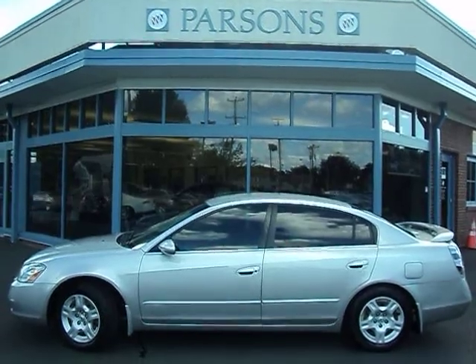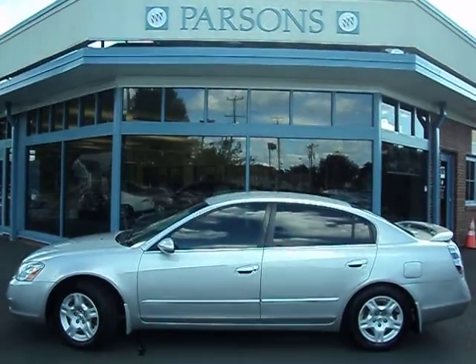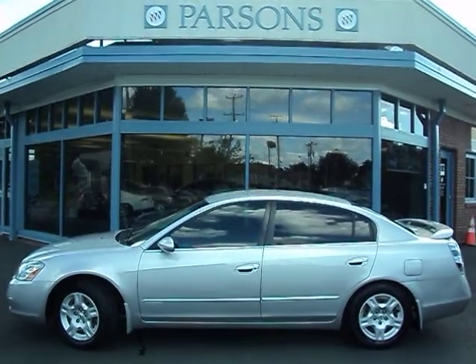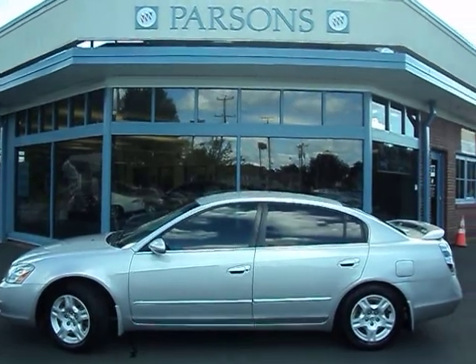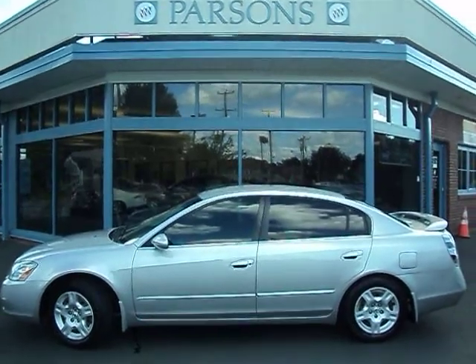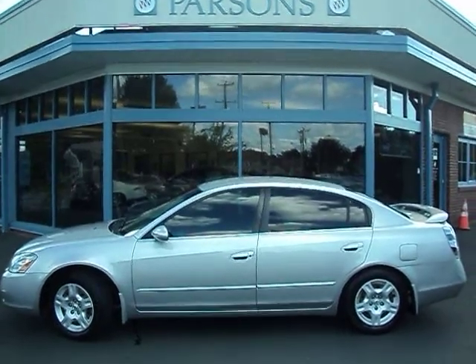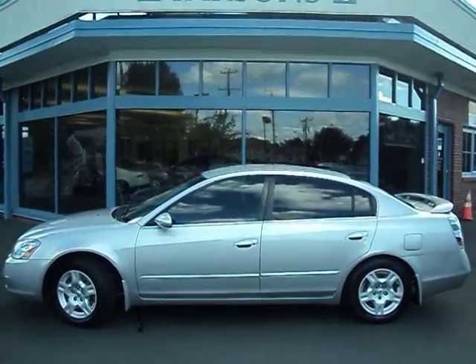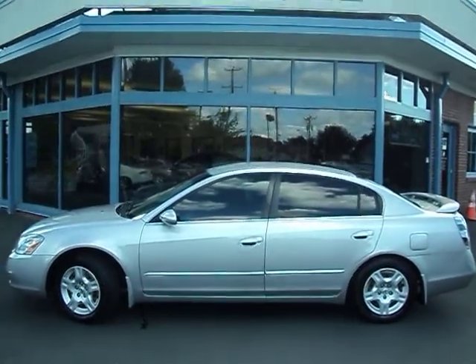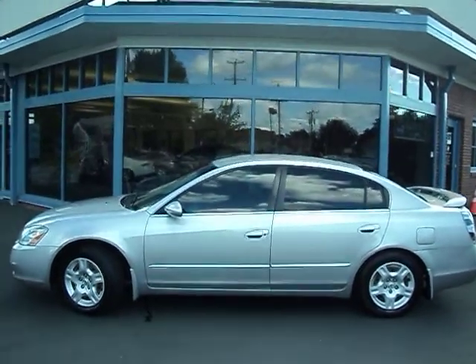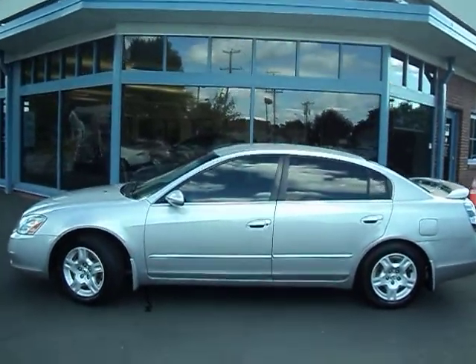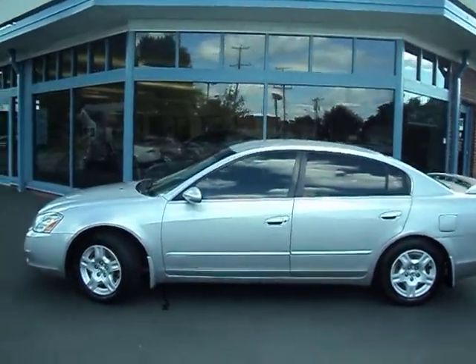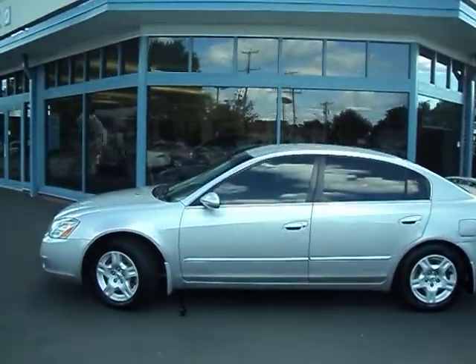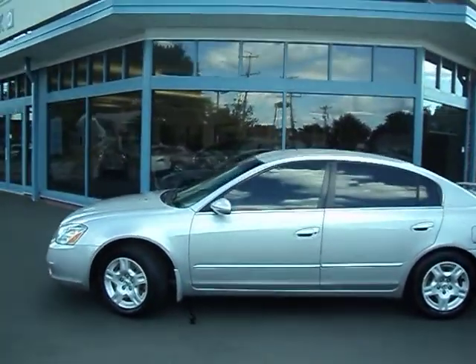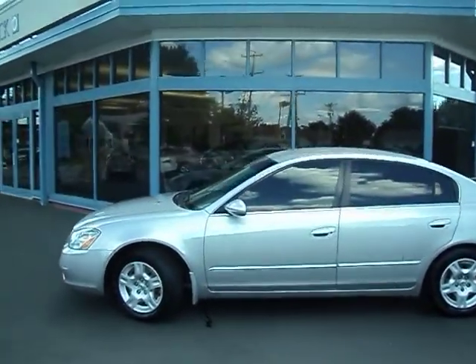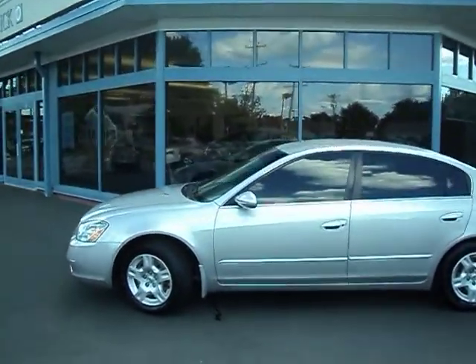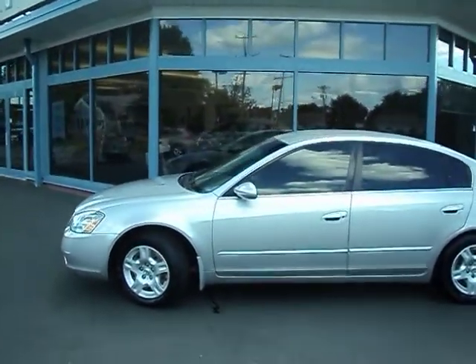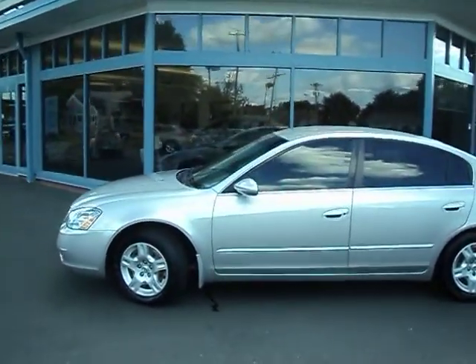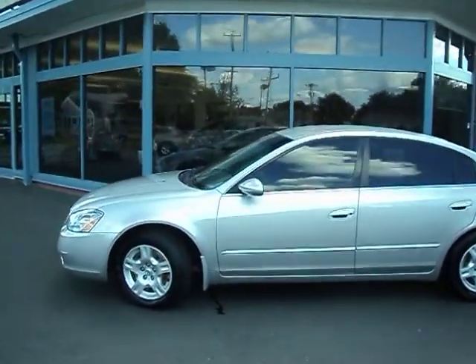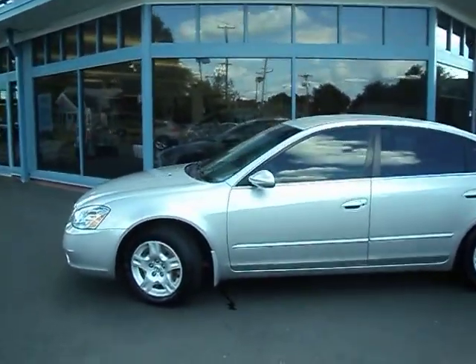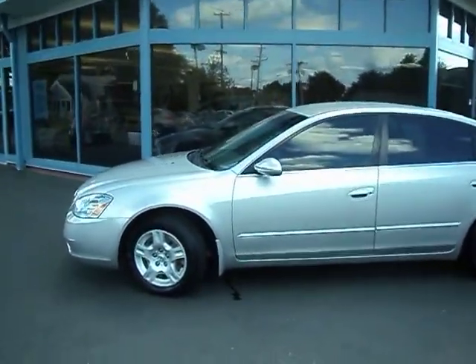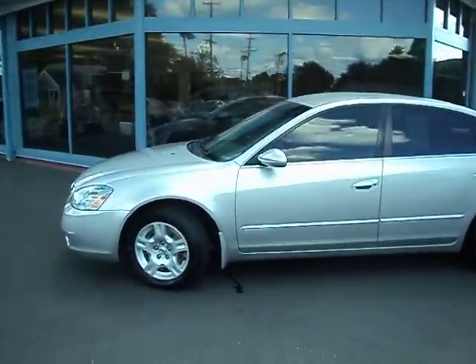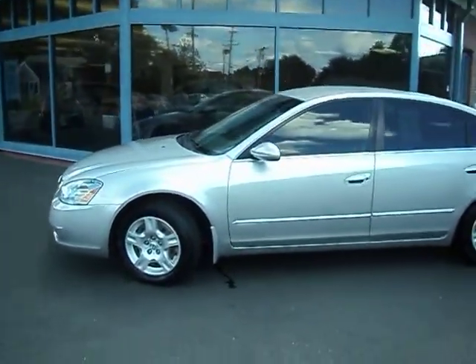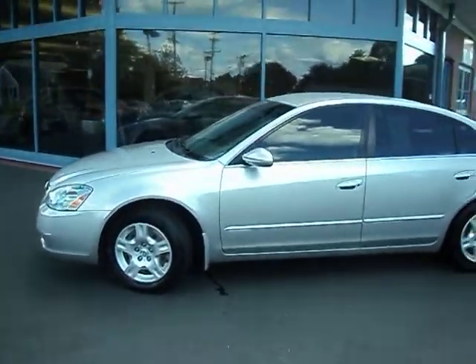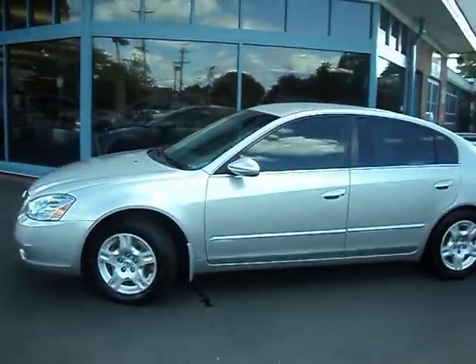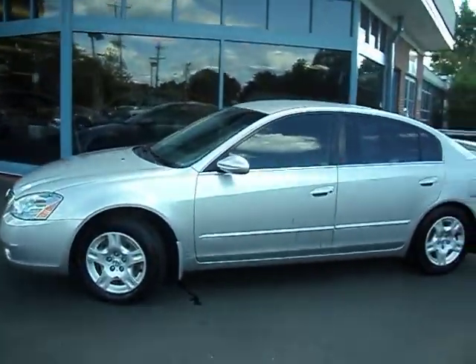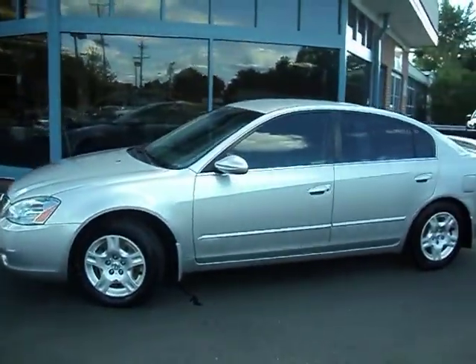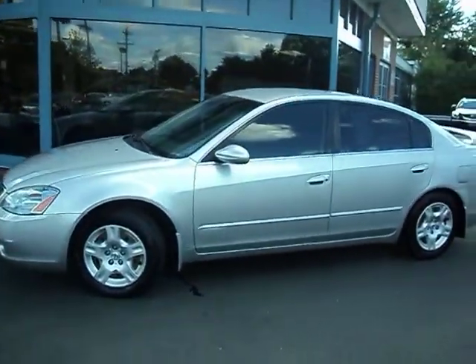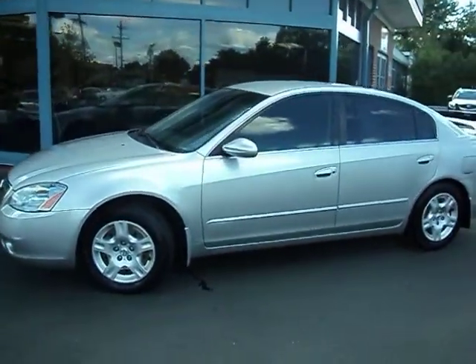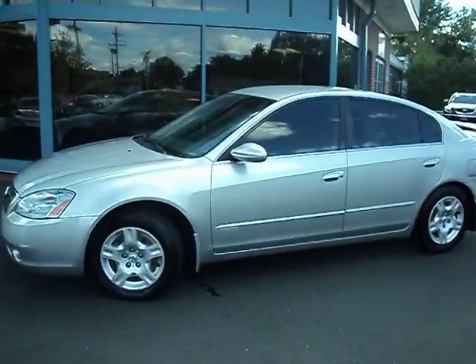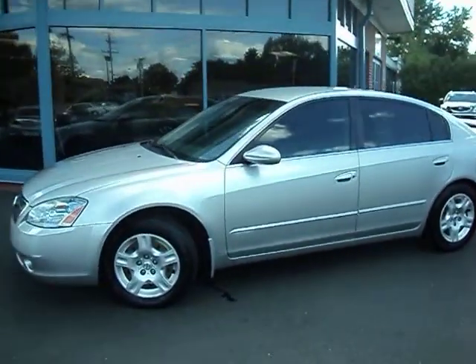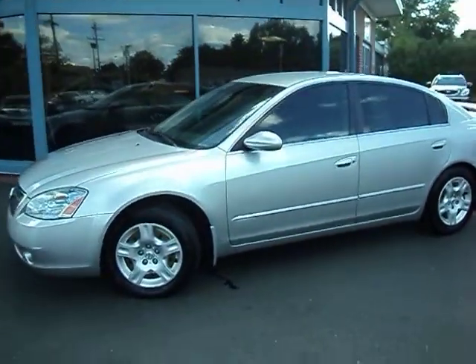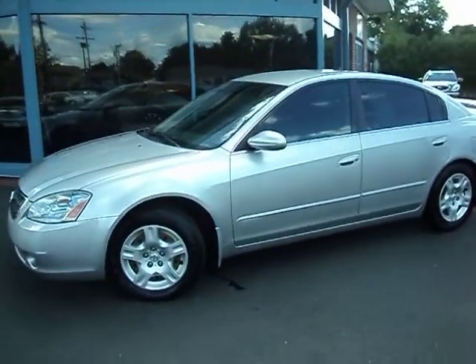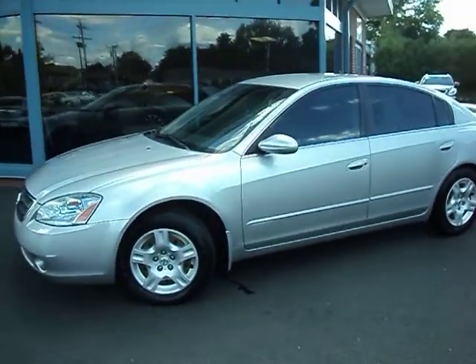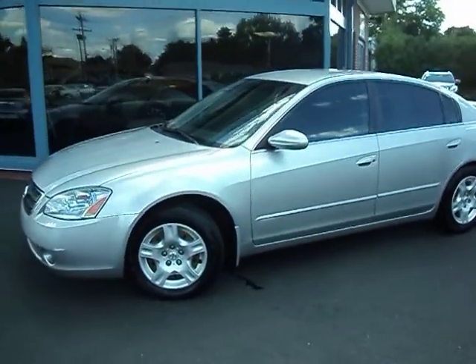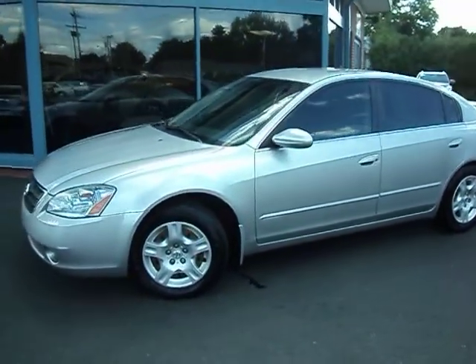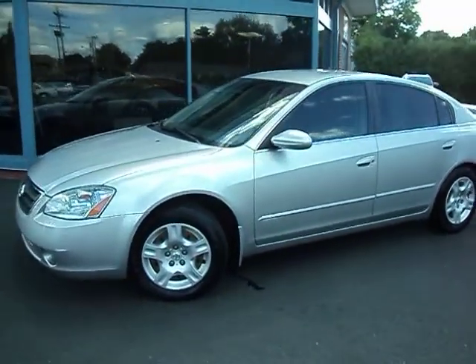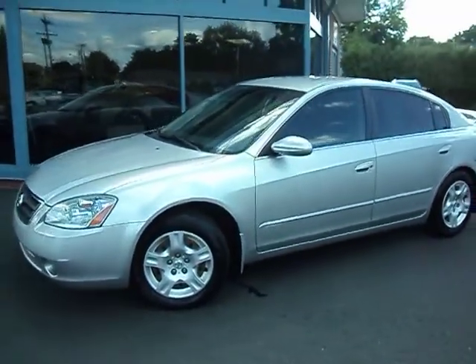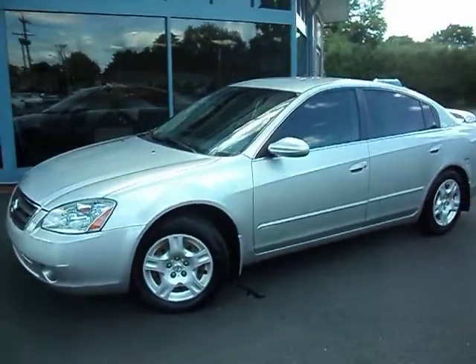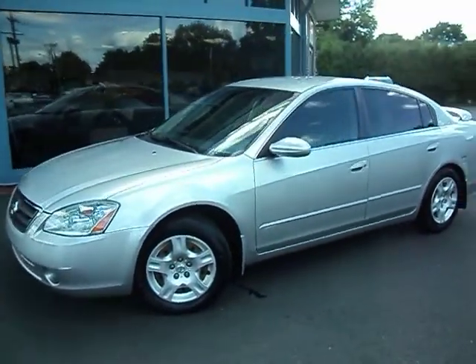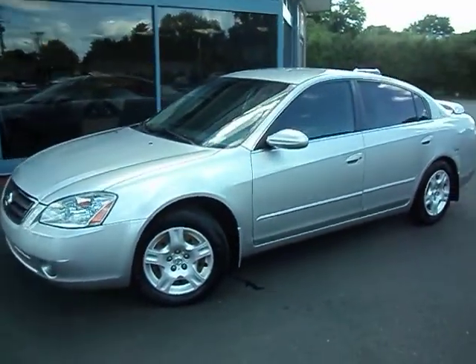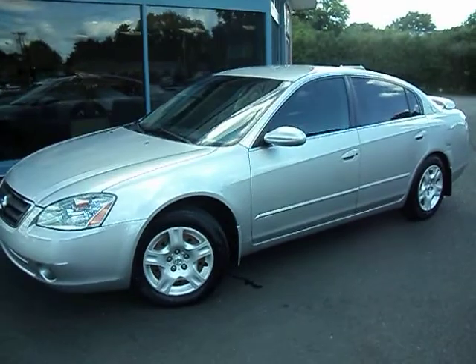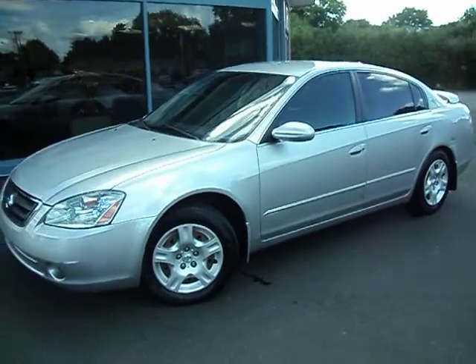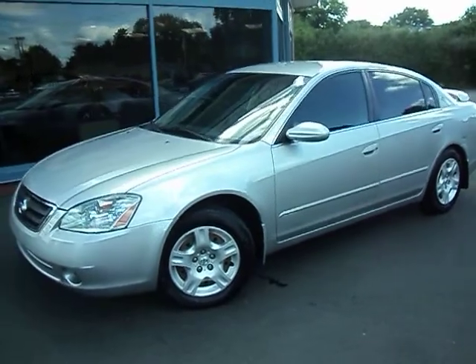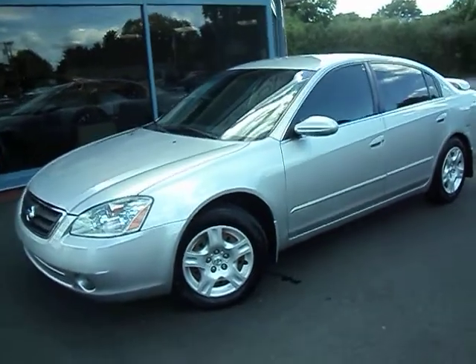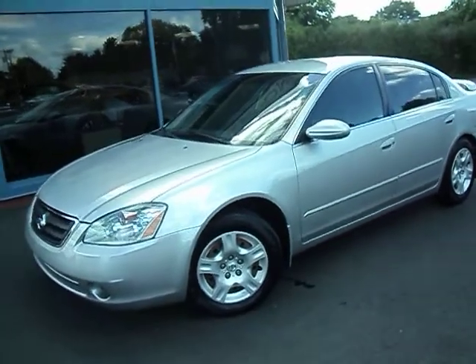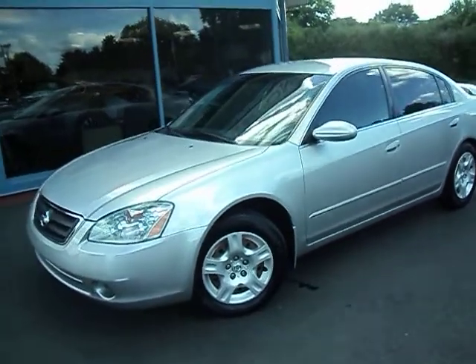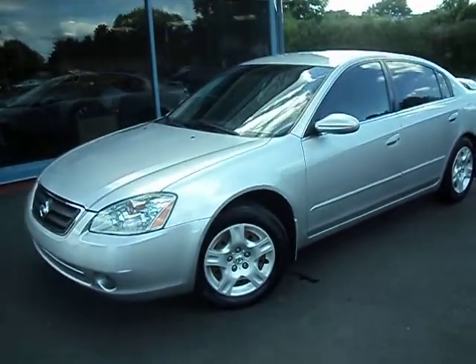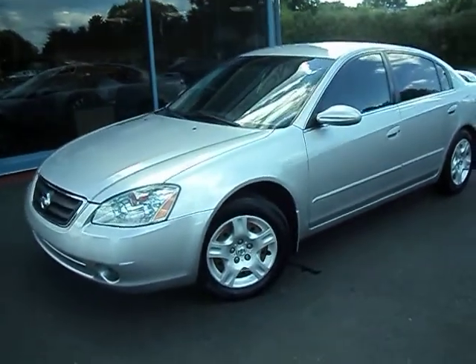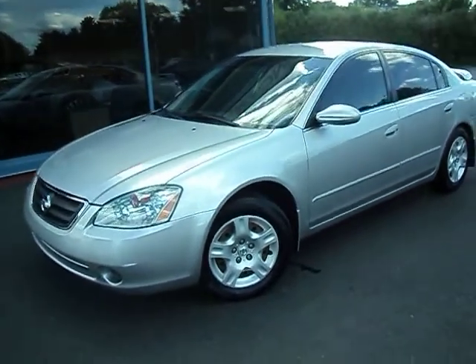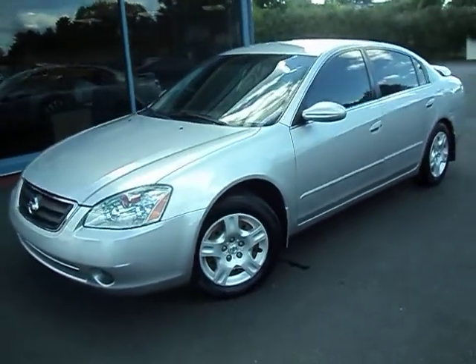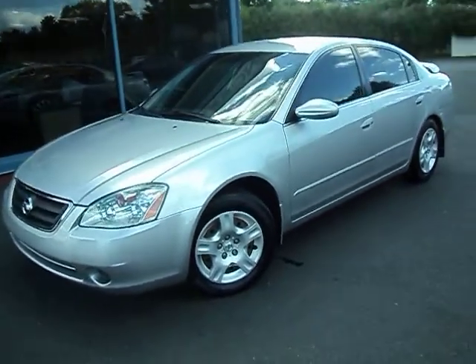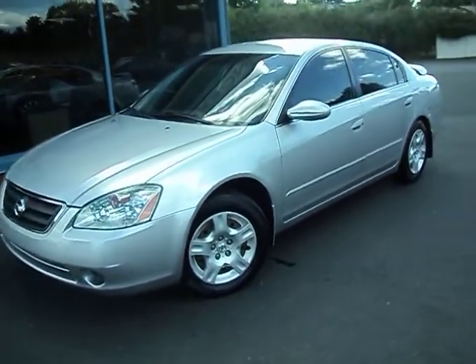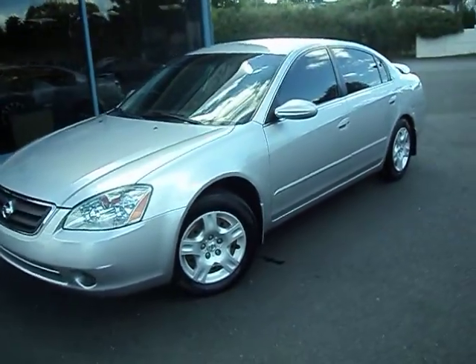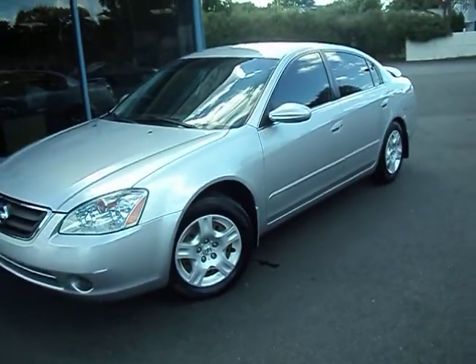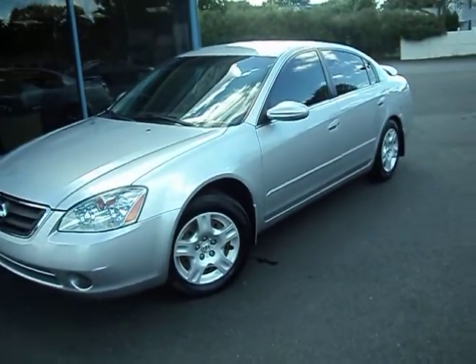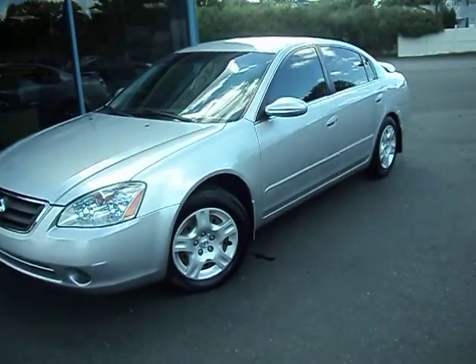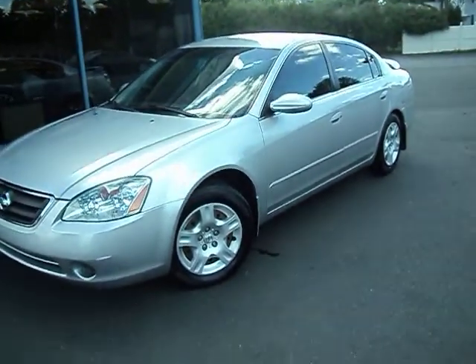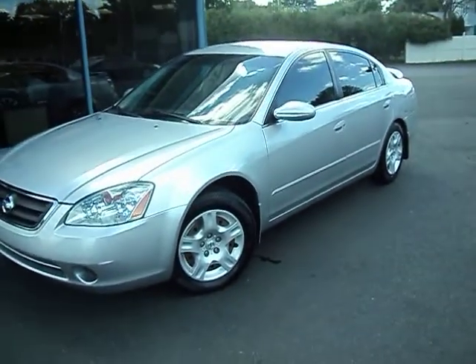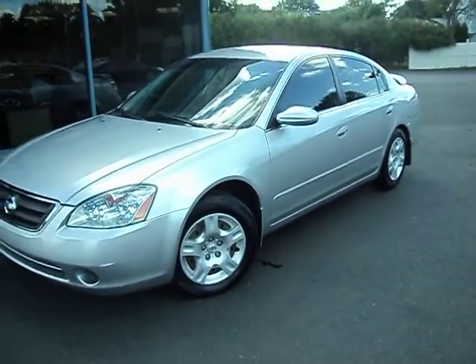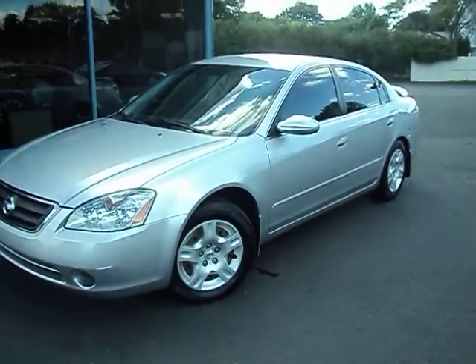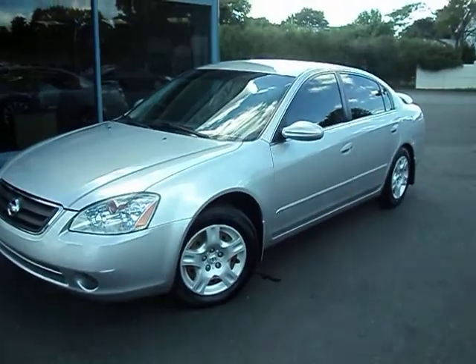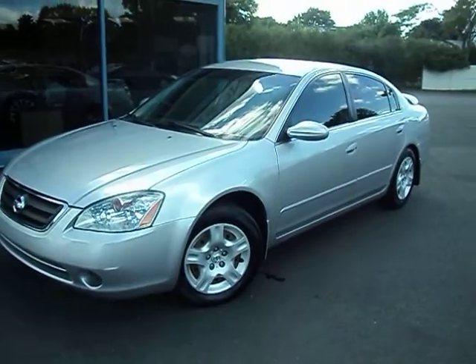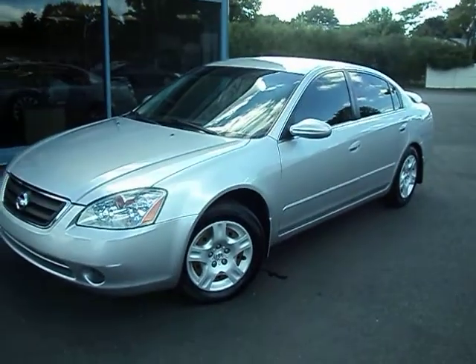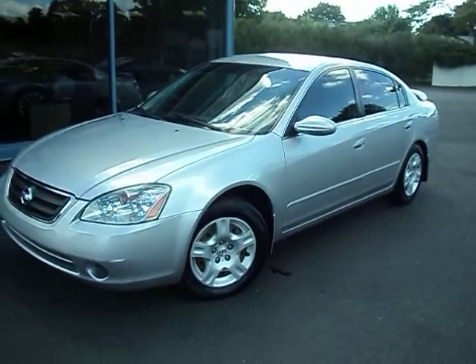How you doing? Welcome to Parsons Buick and thanks for looking. Here we are with a really low mileage 2003 Nissan Altima.